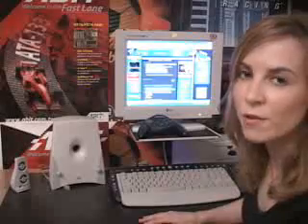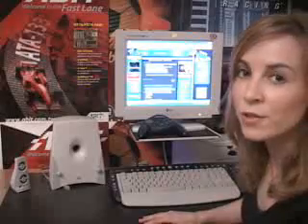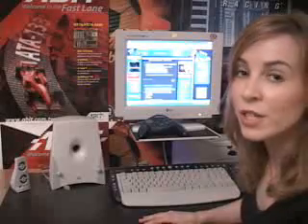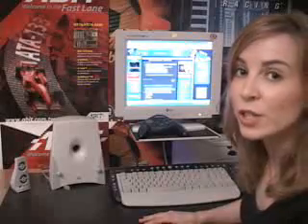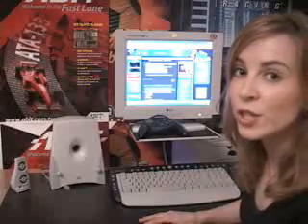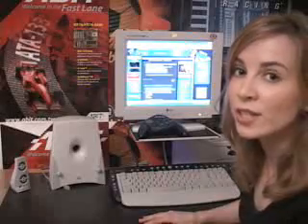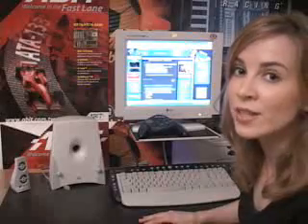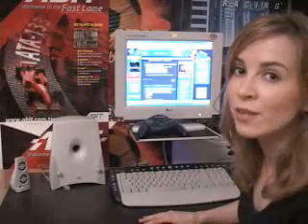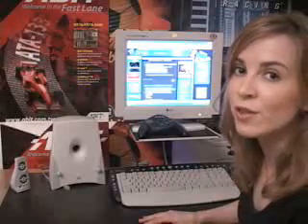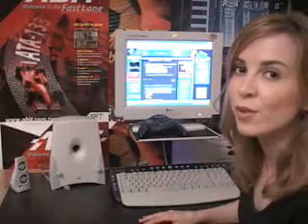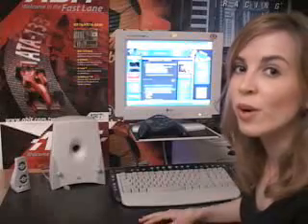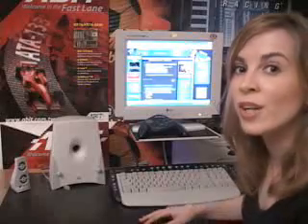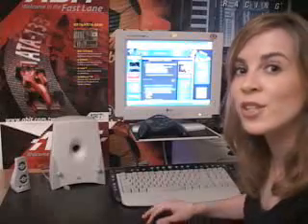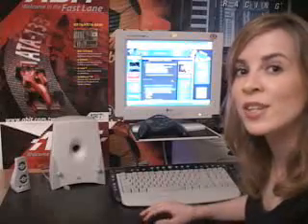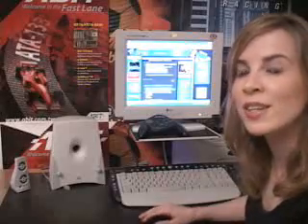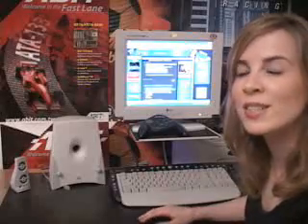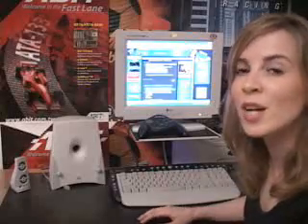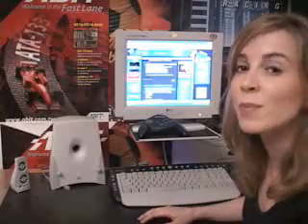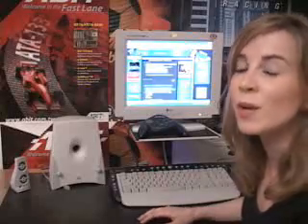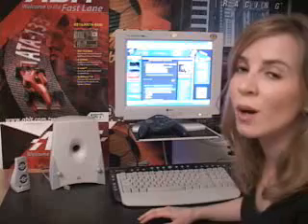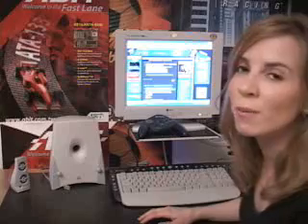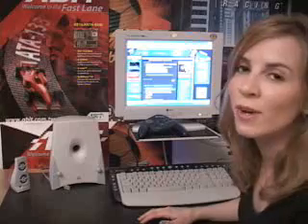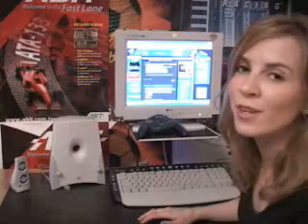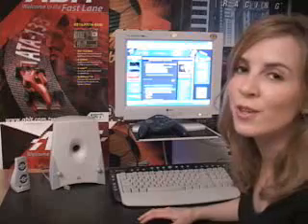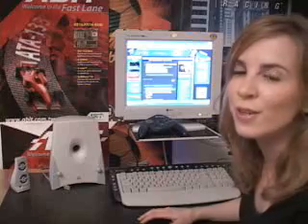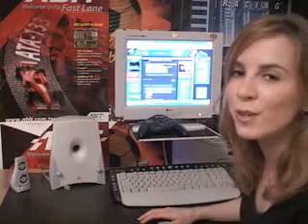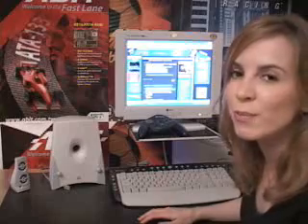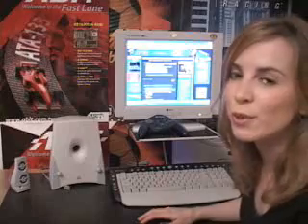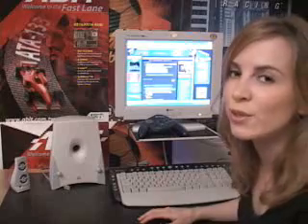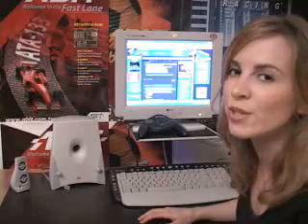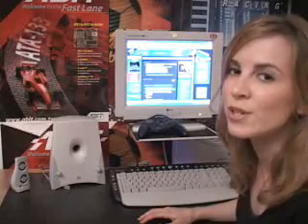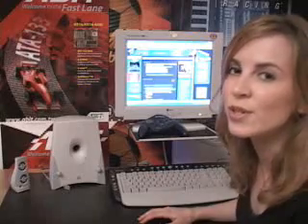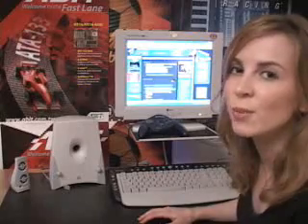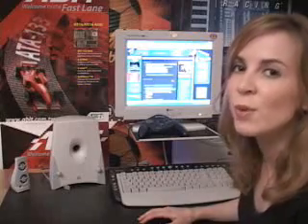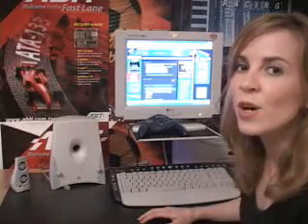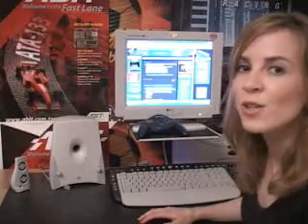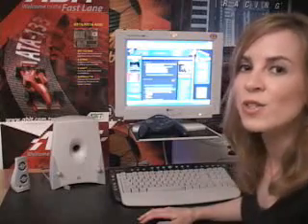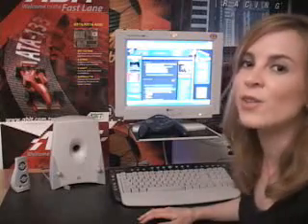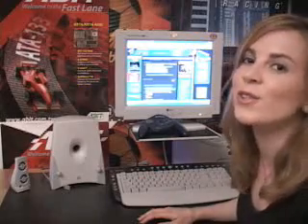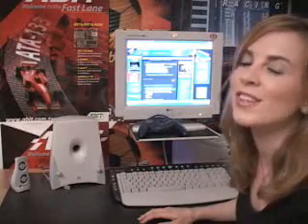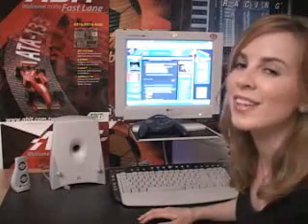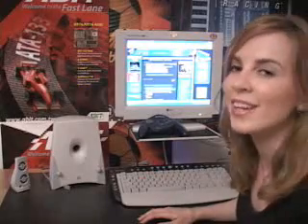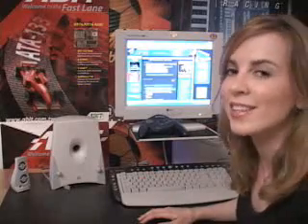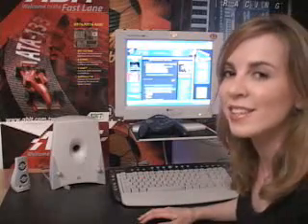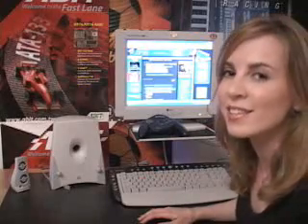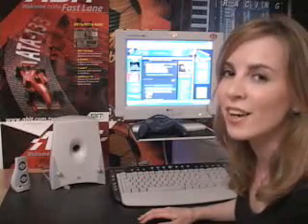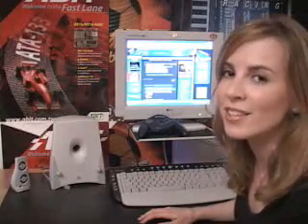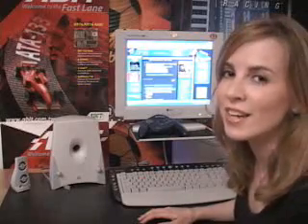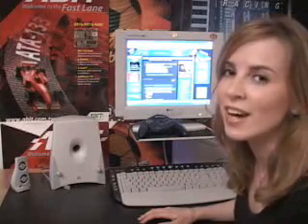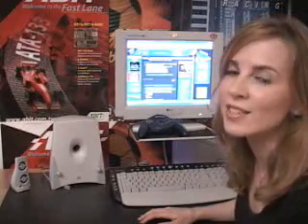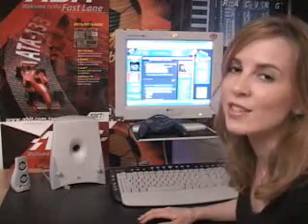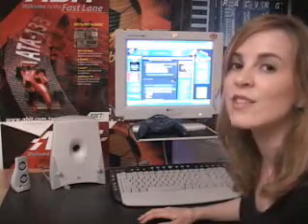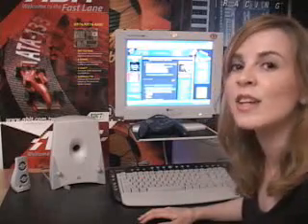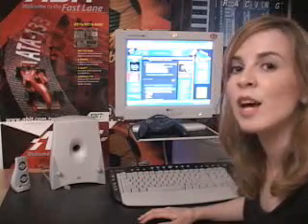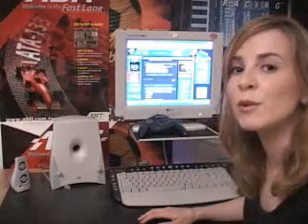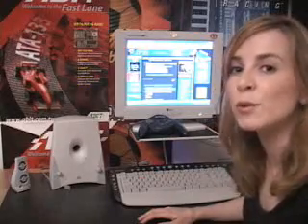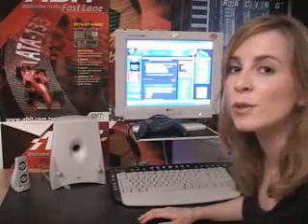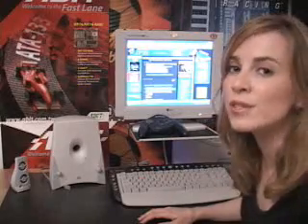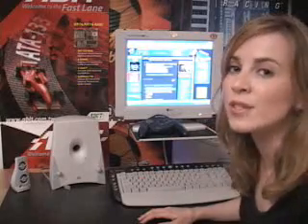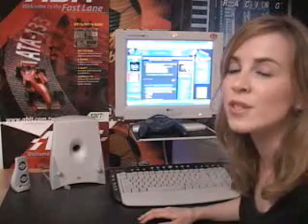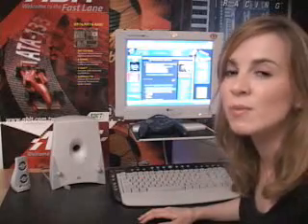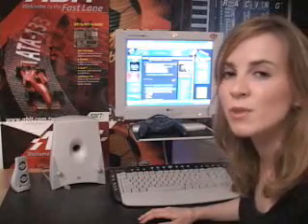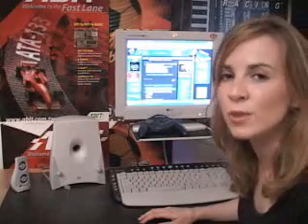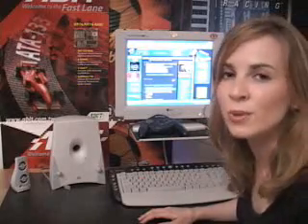If there's any chicks out there watching, it's time to upgrade your computer system so you can kick these guys' asses and have a cool system too.